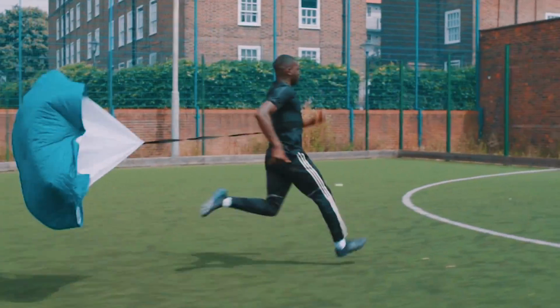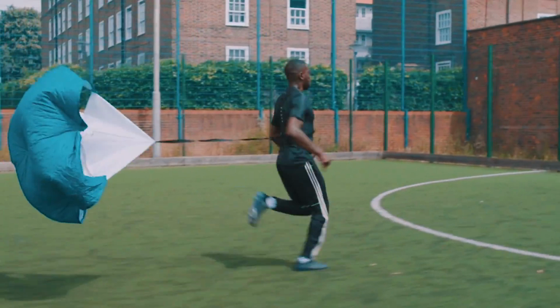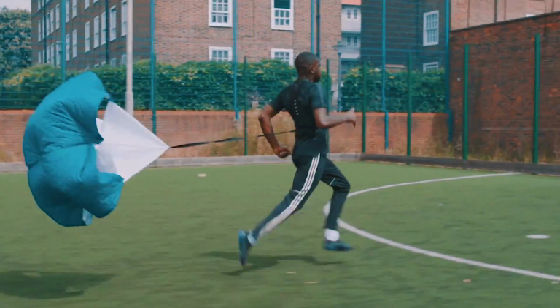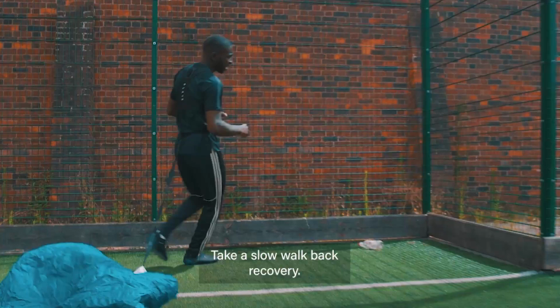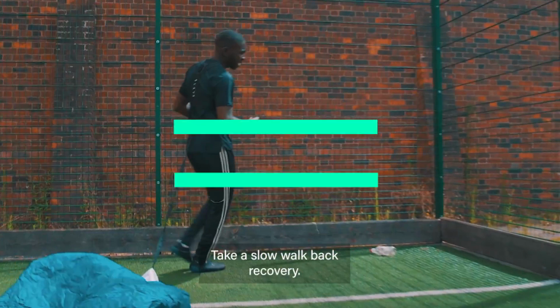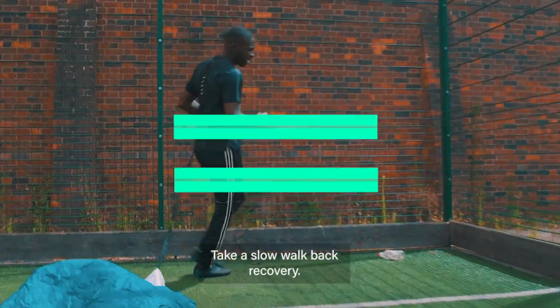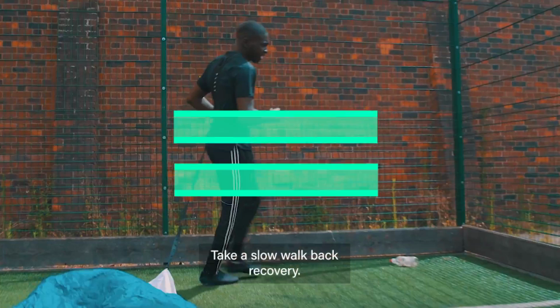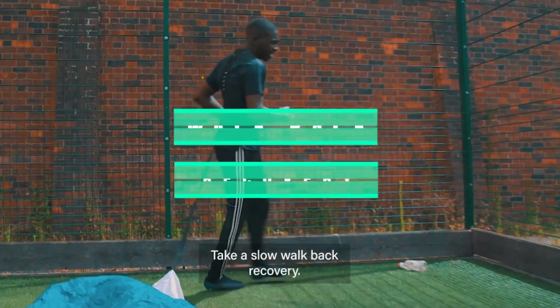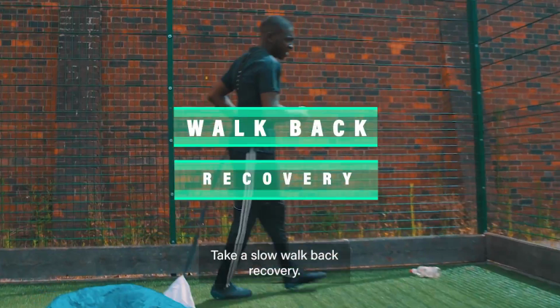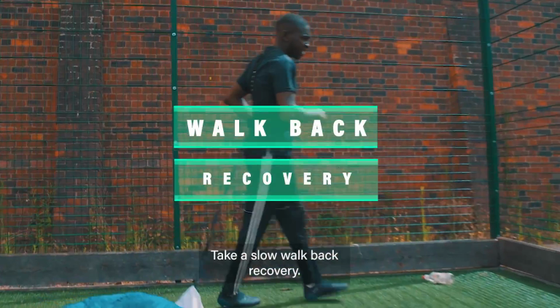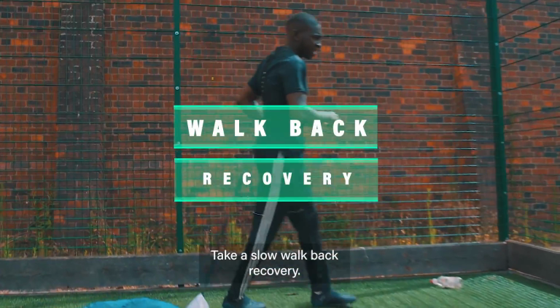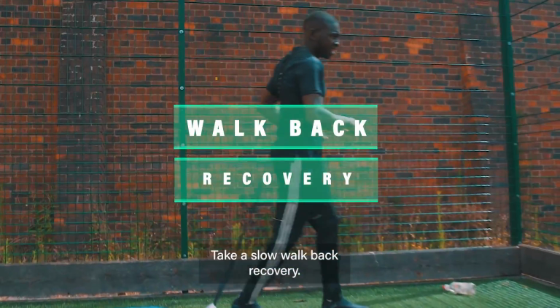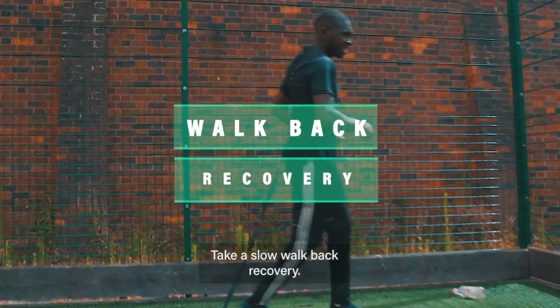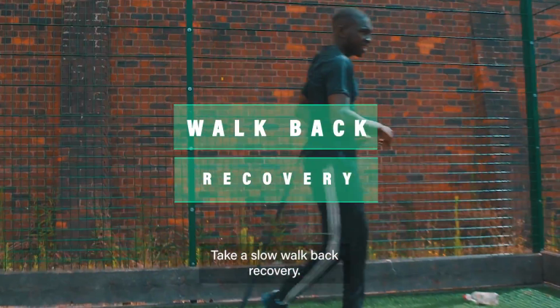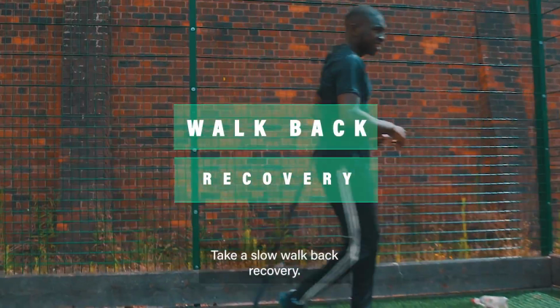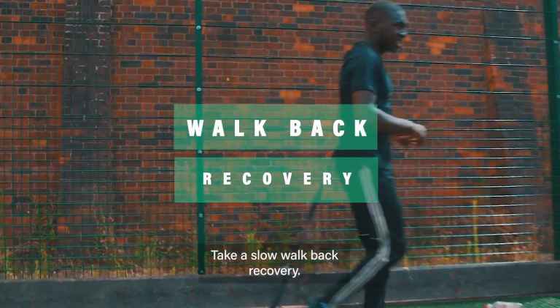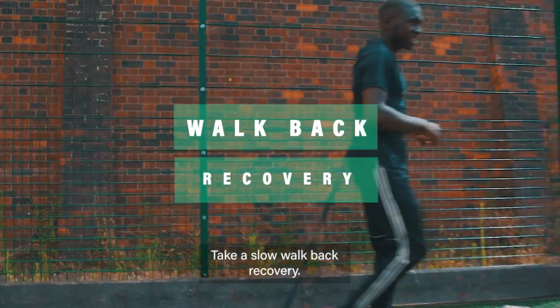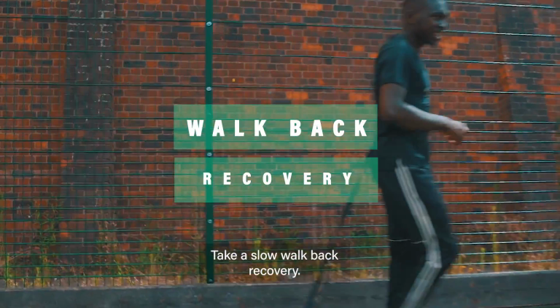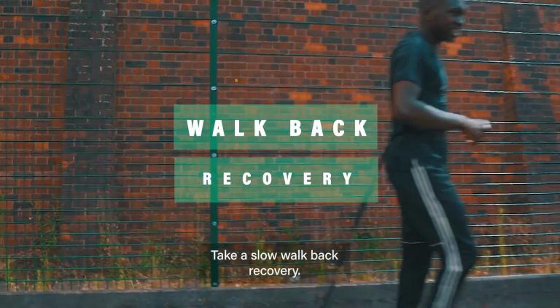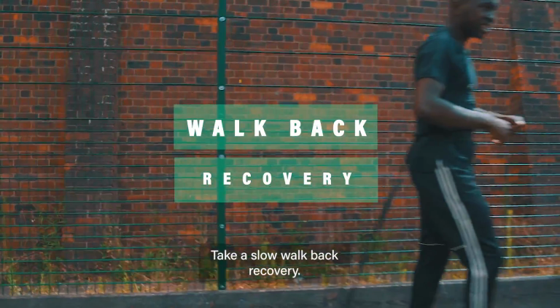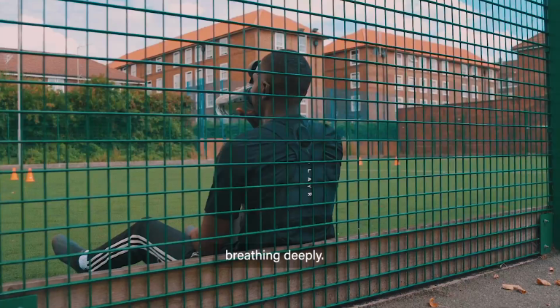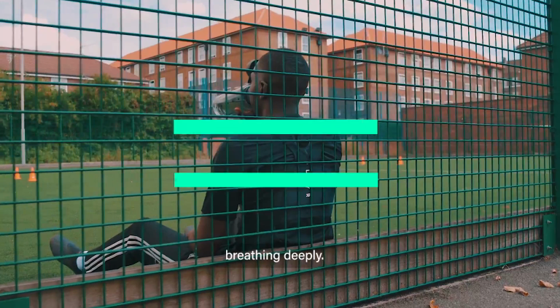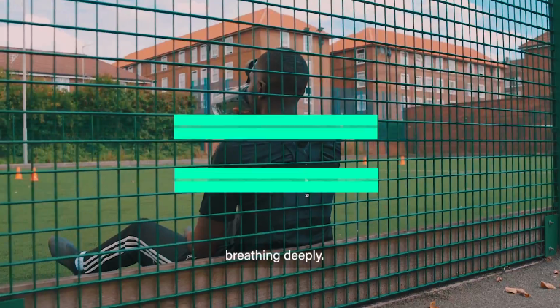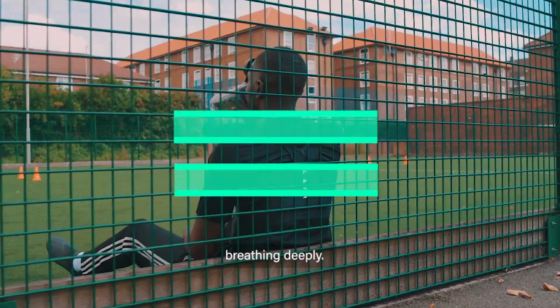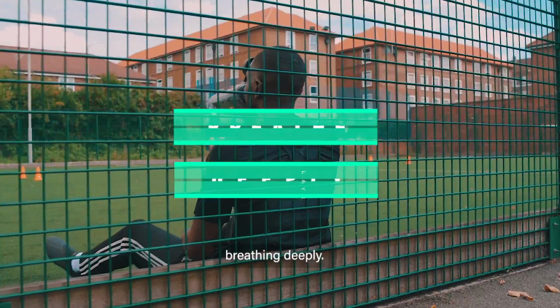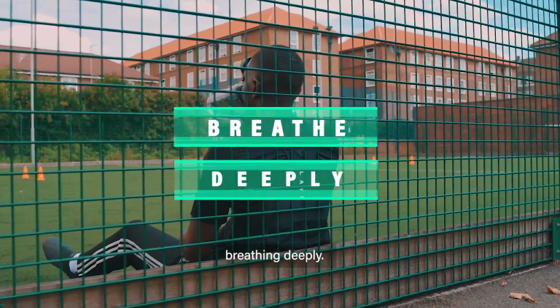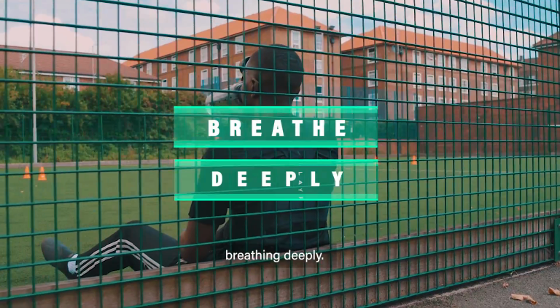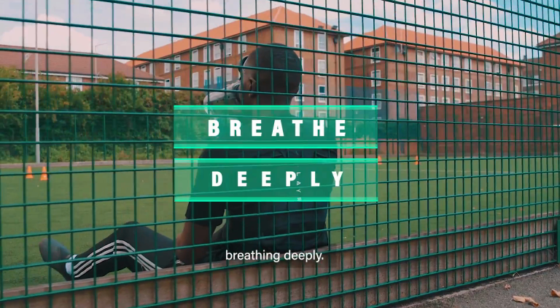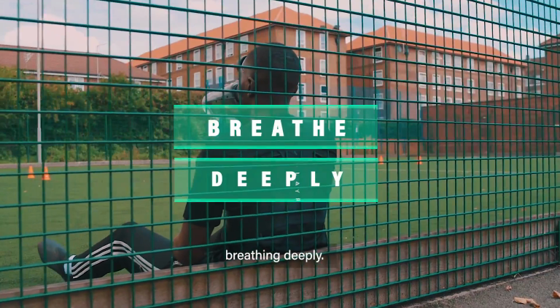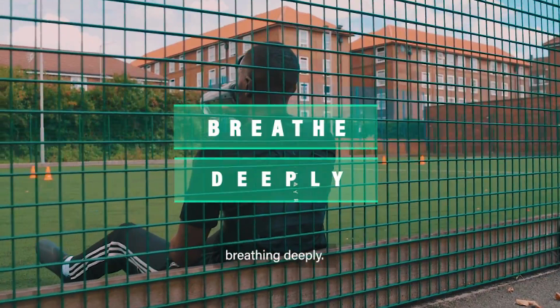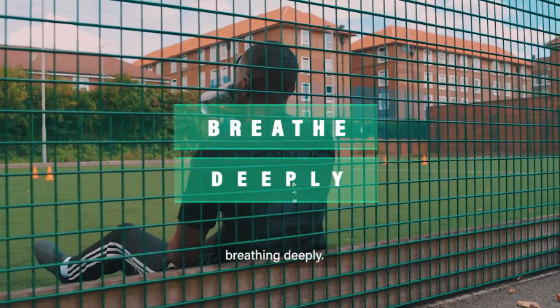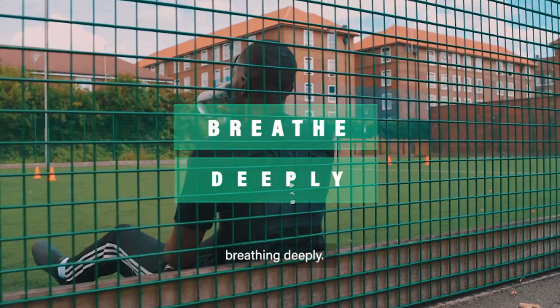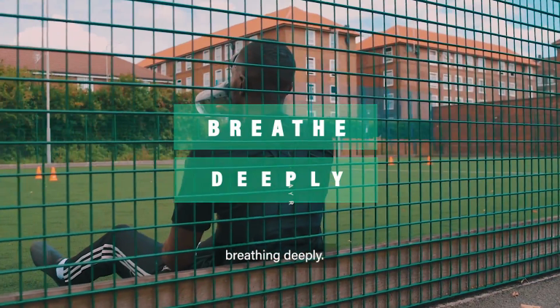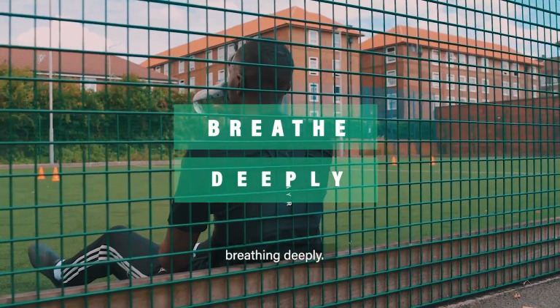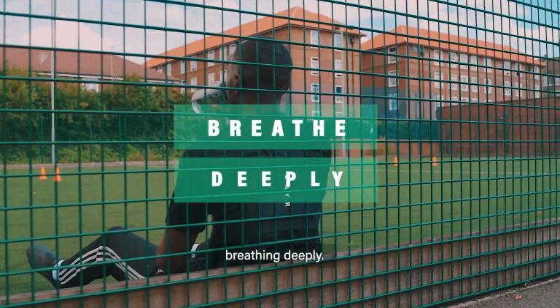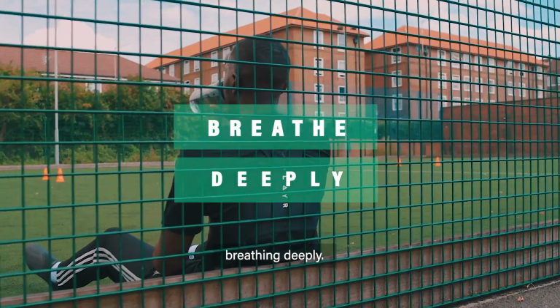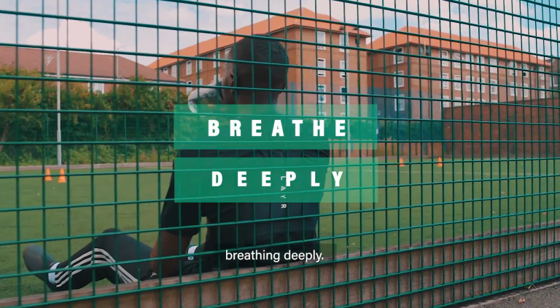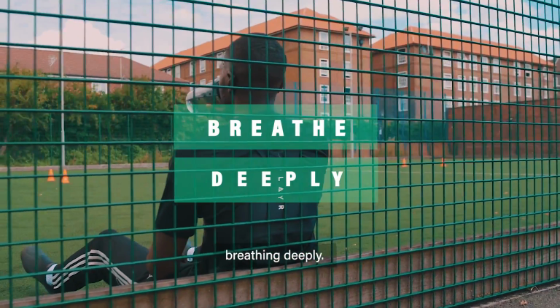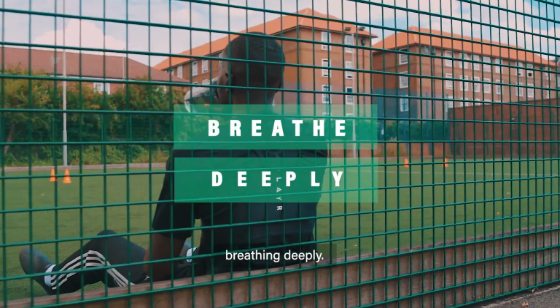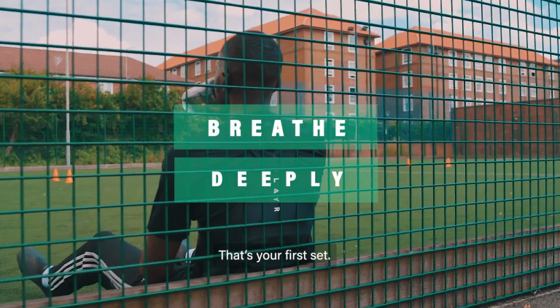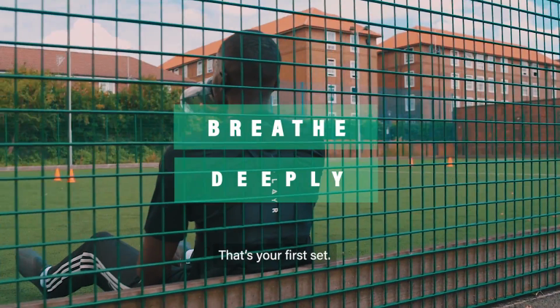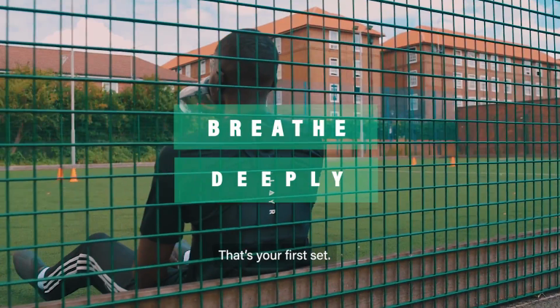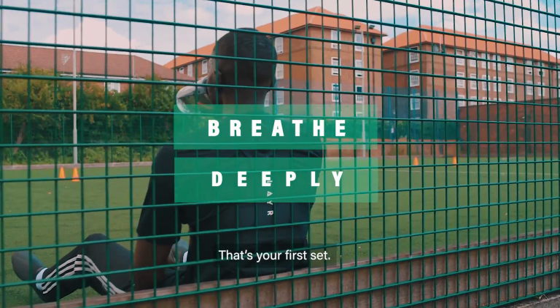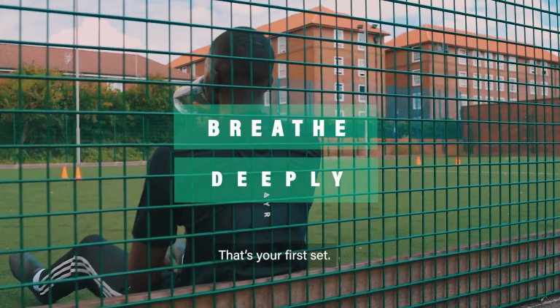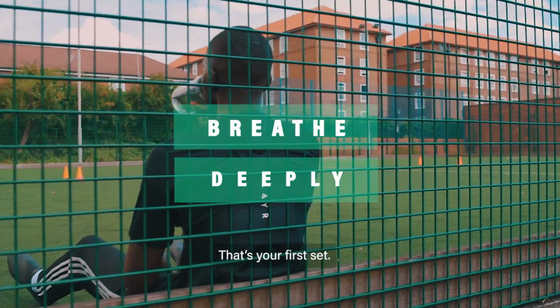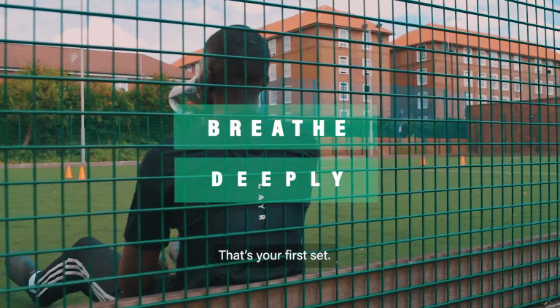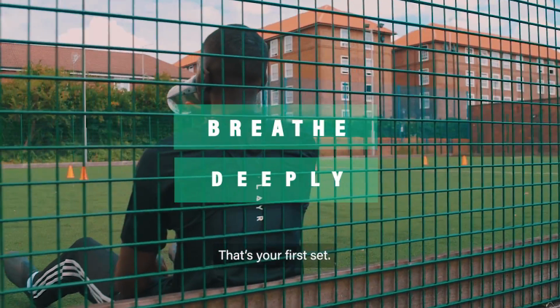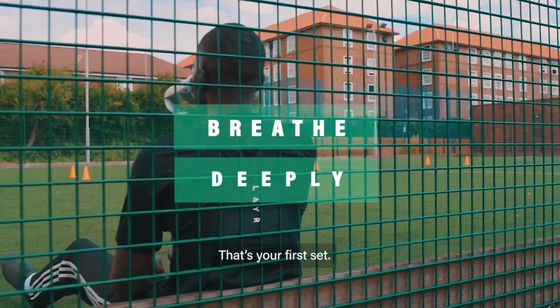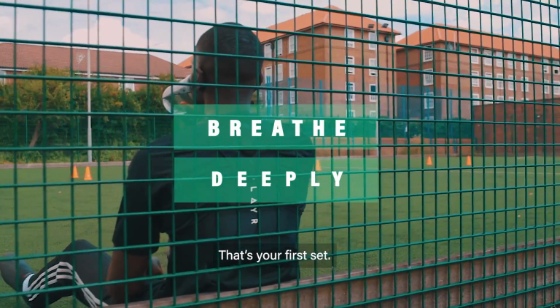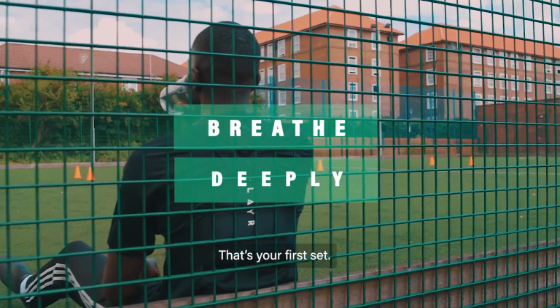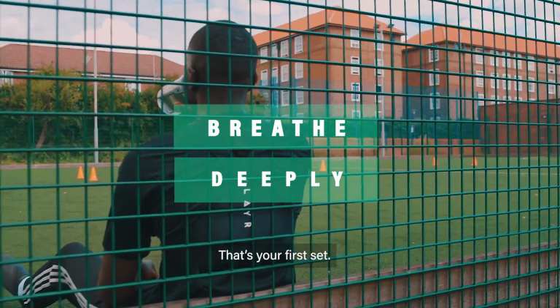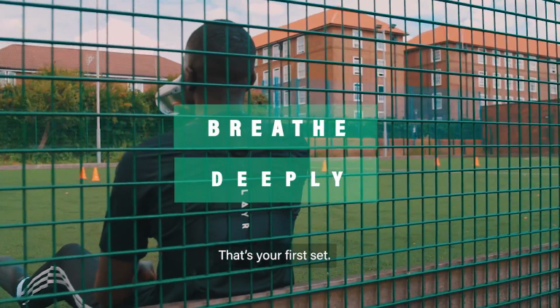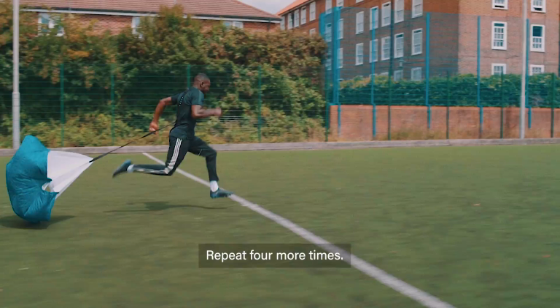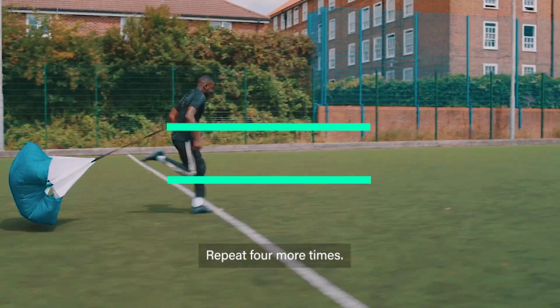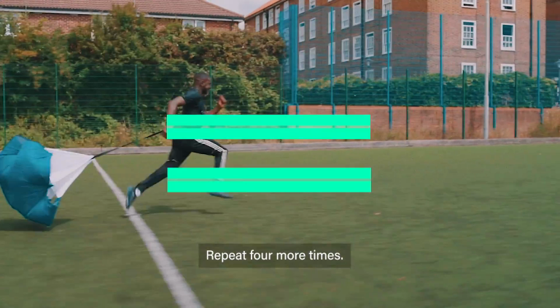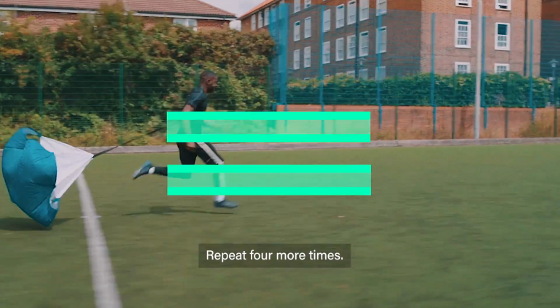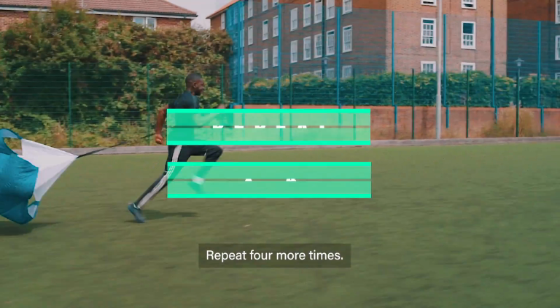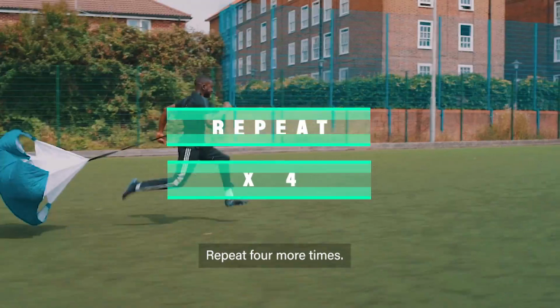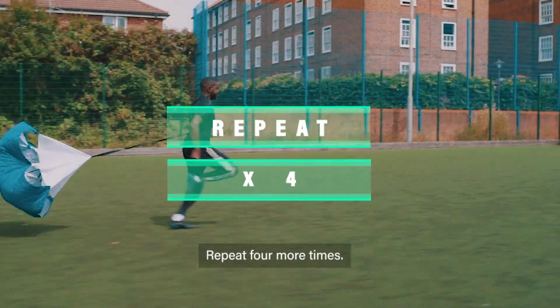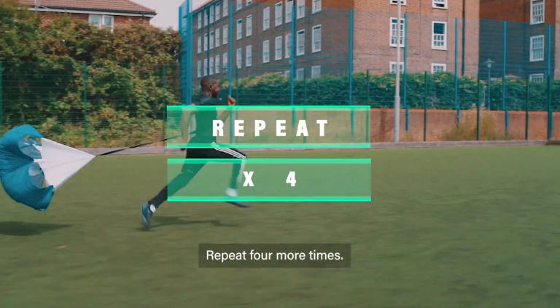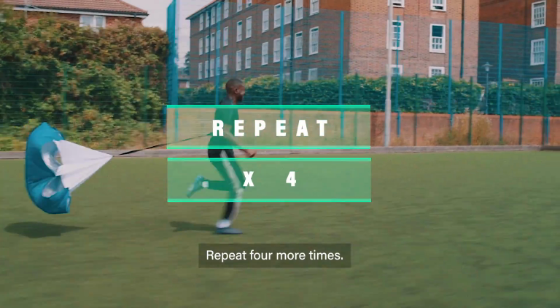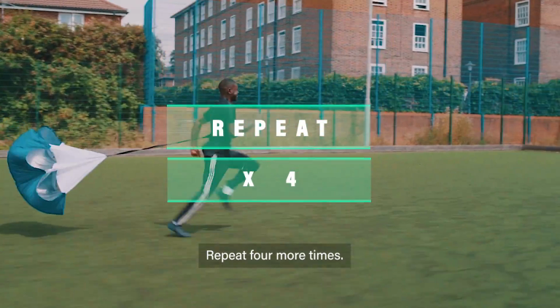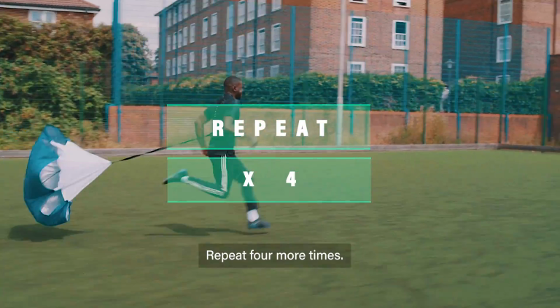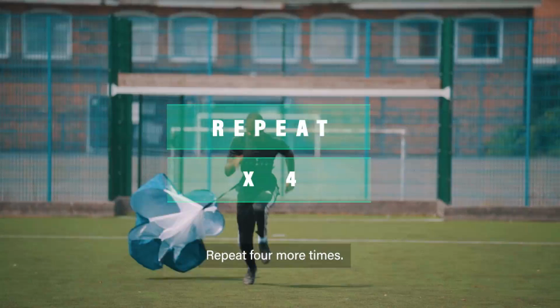Take a slow walk-back recovery, breathe in deeply. That's your first set. Repeat four more times.